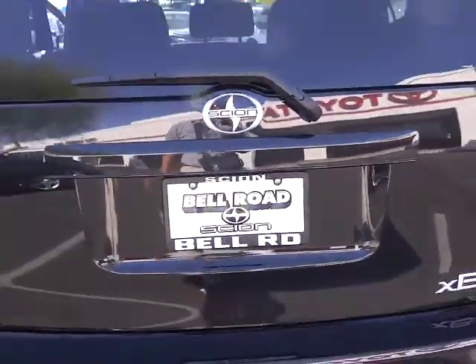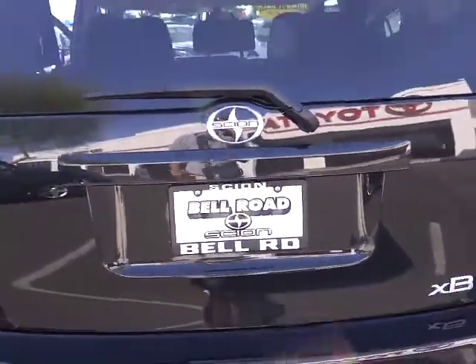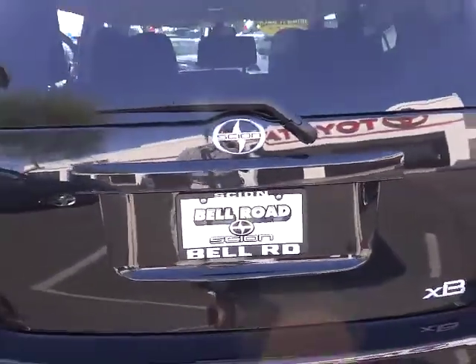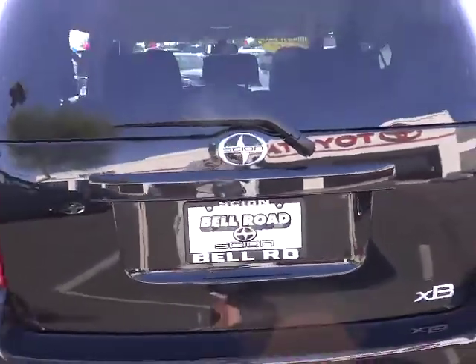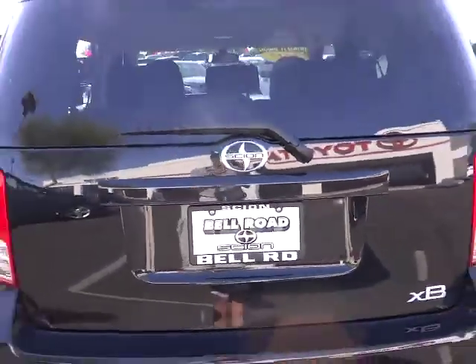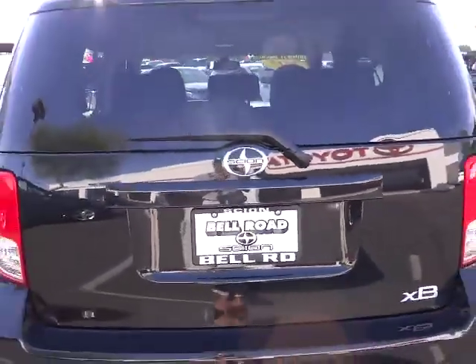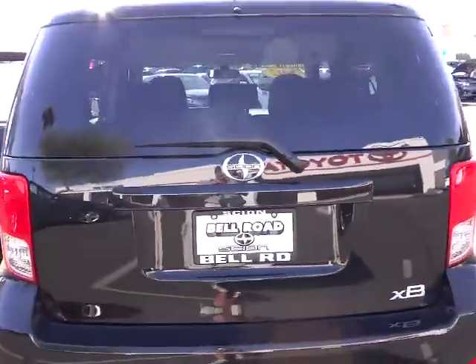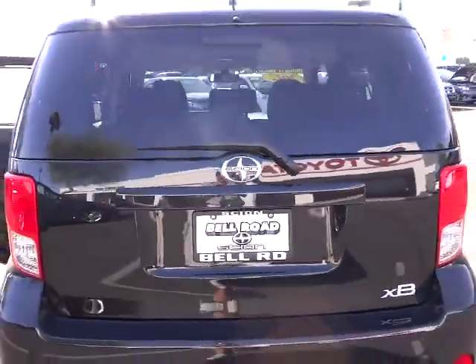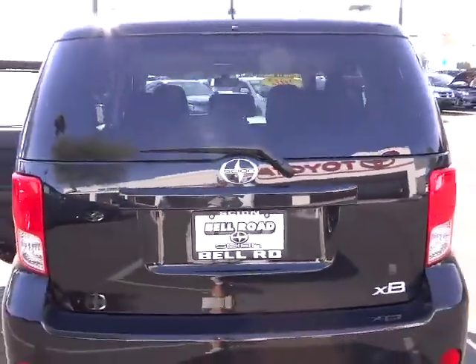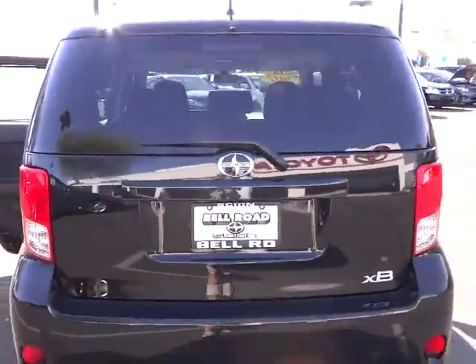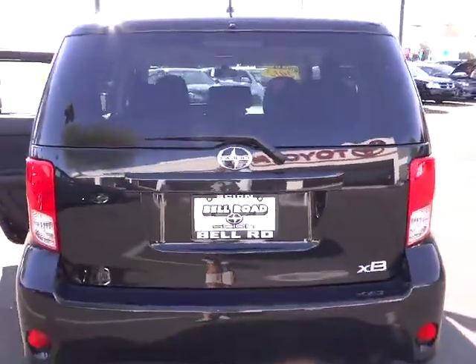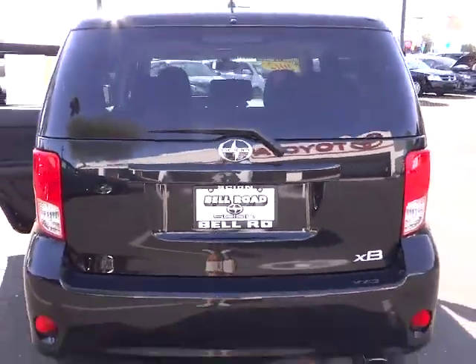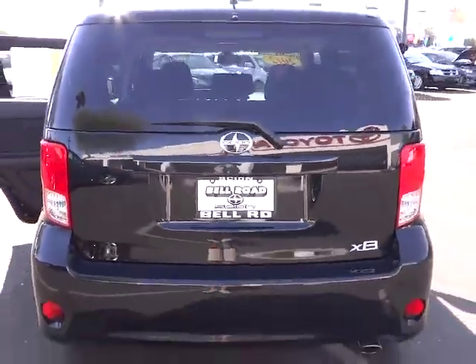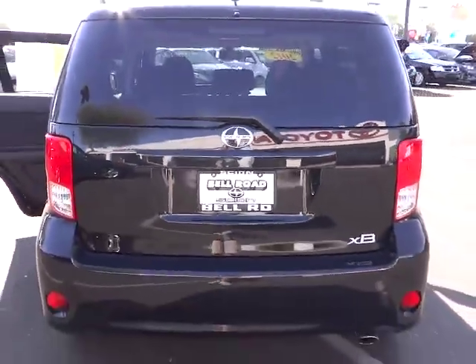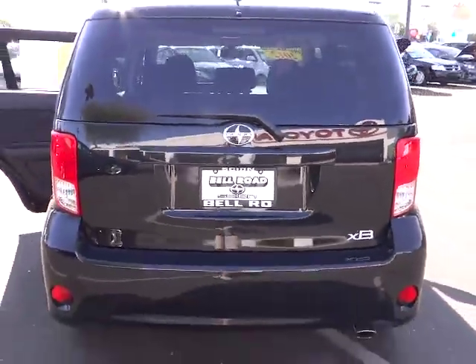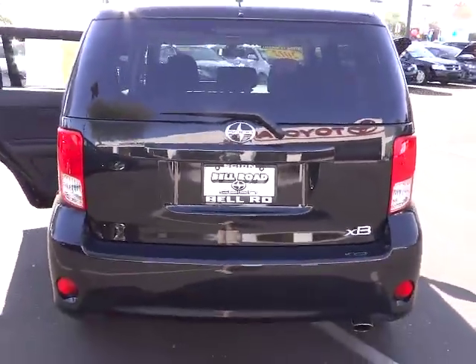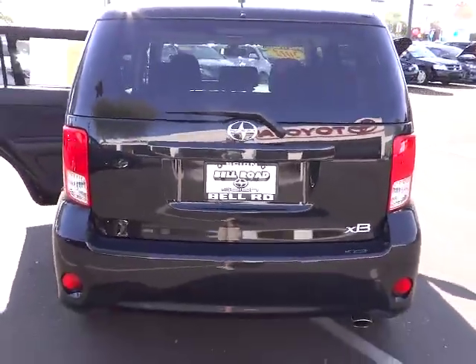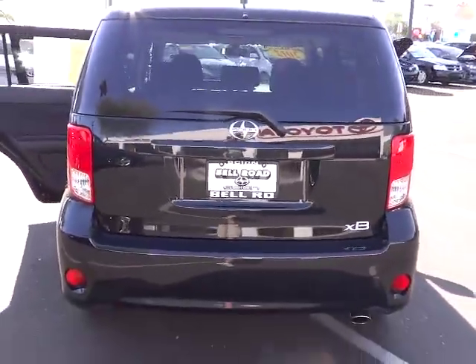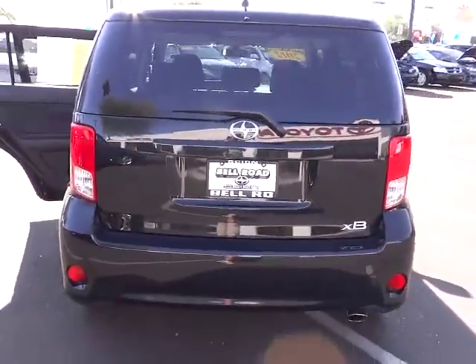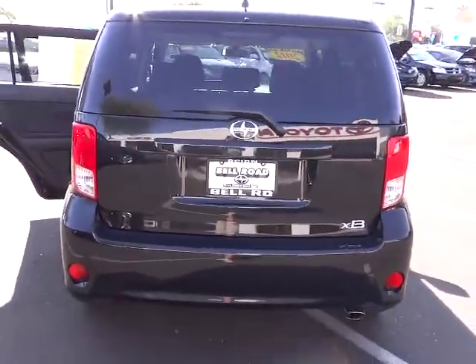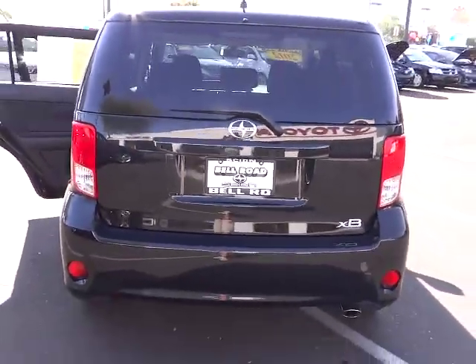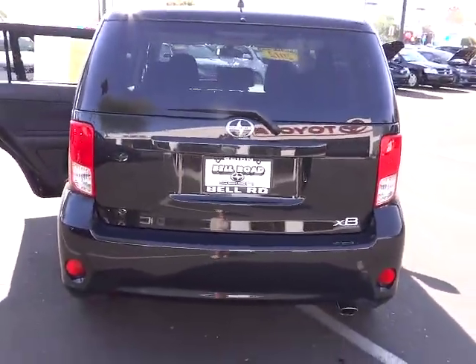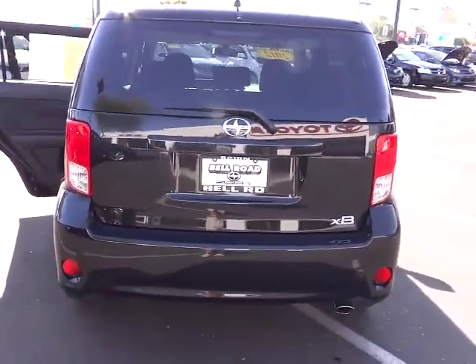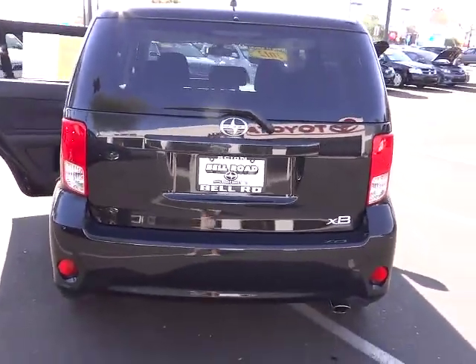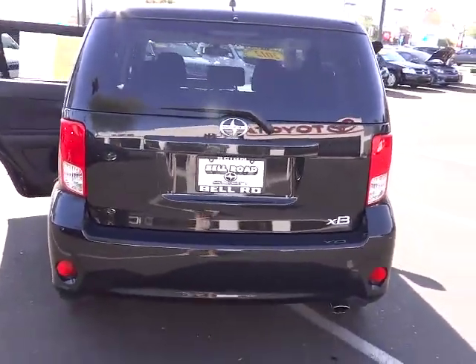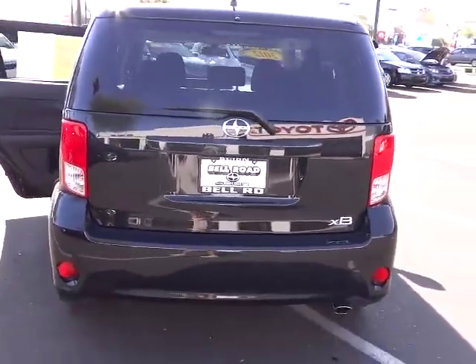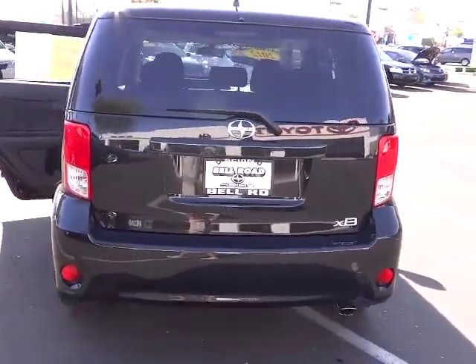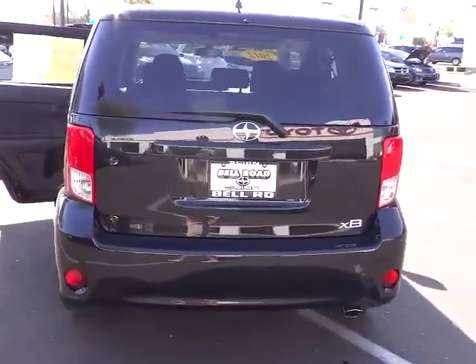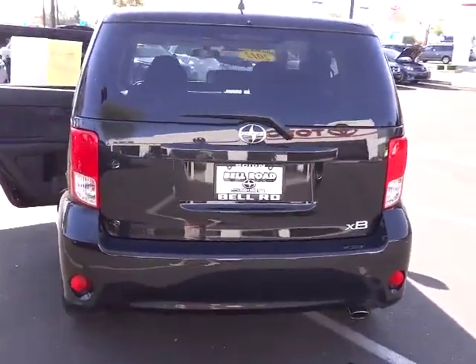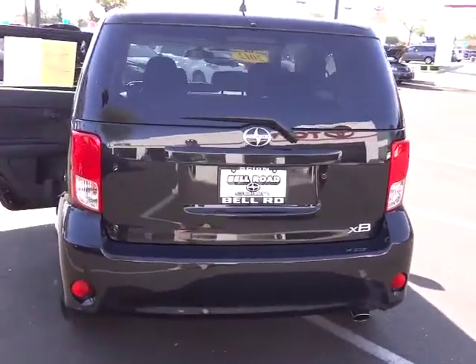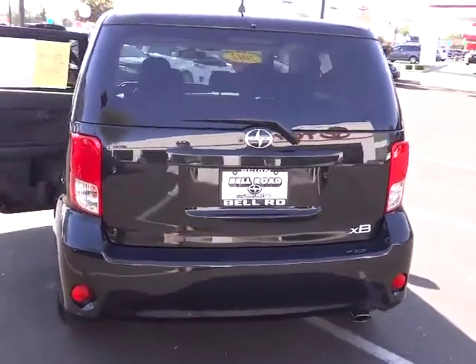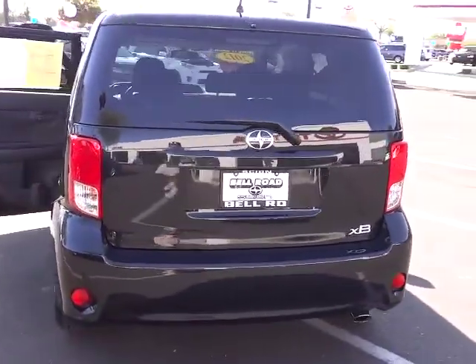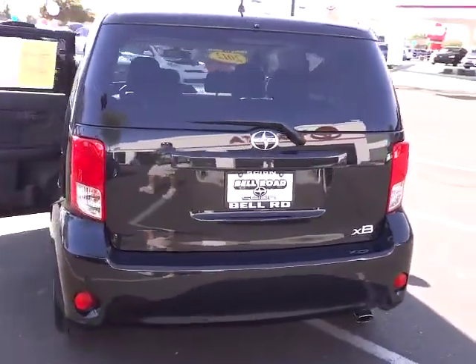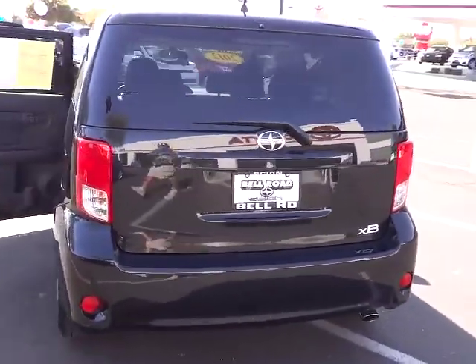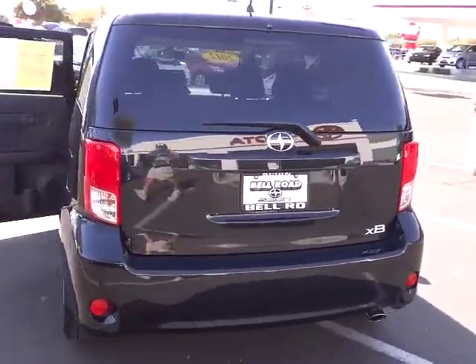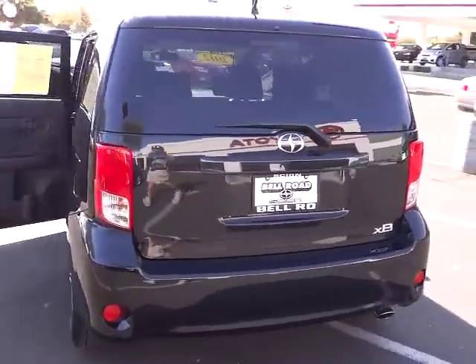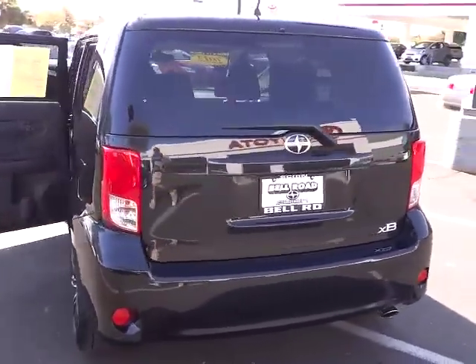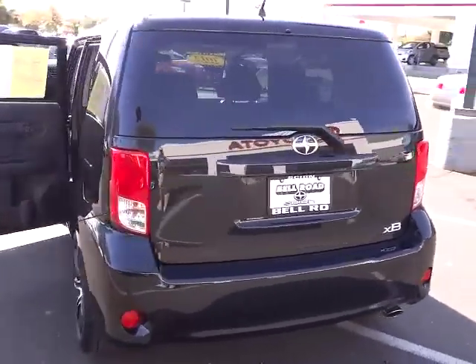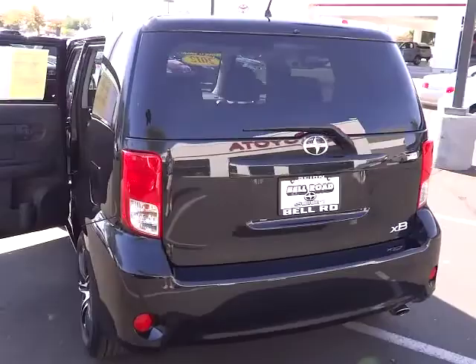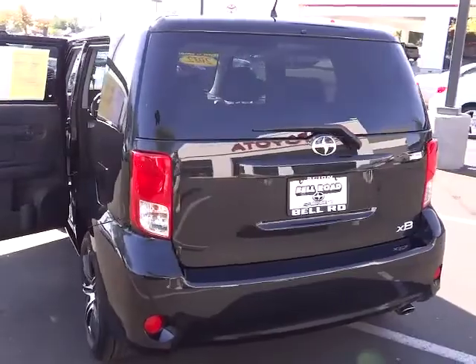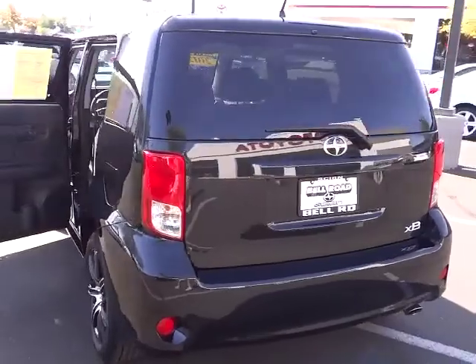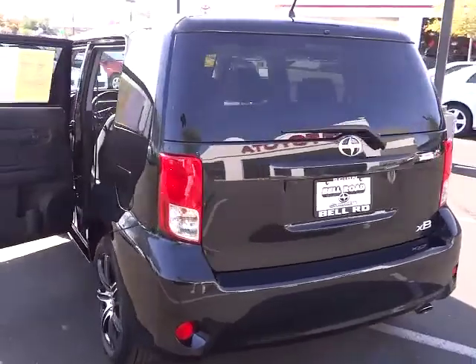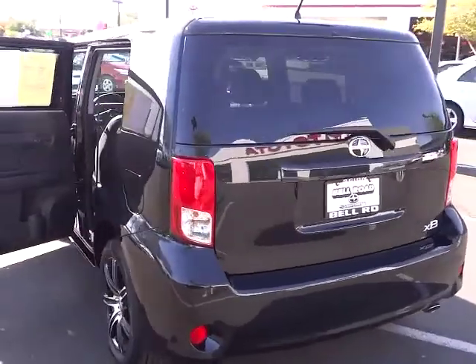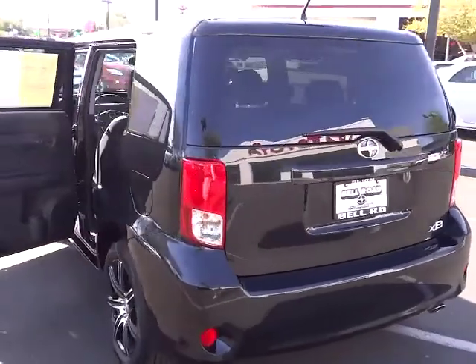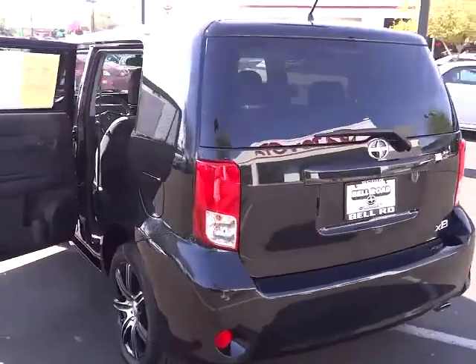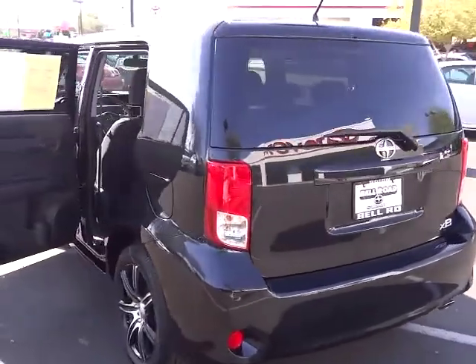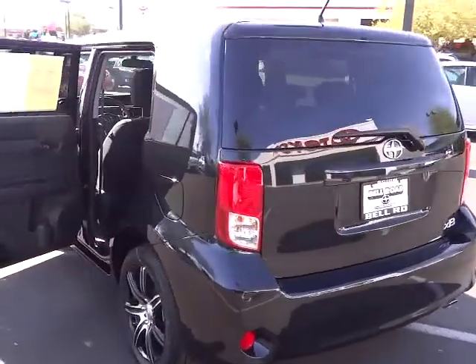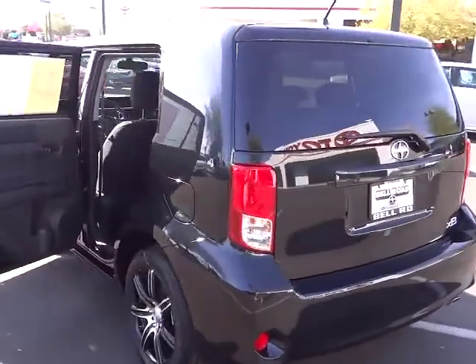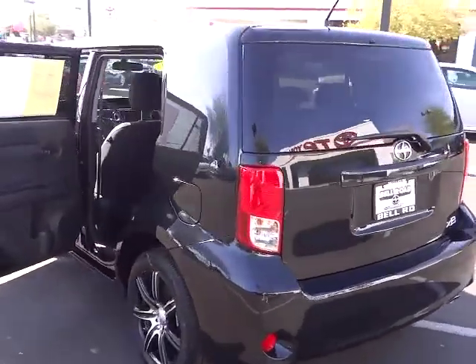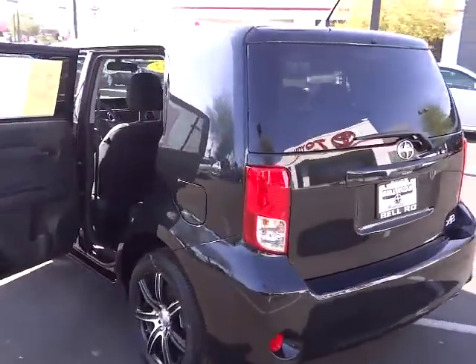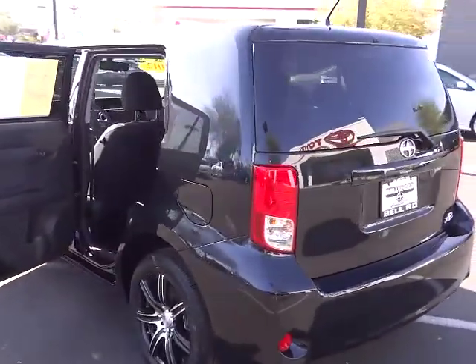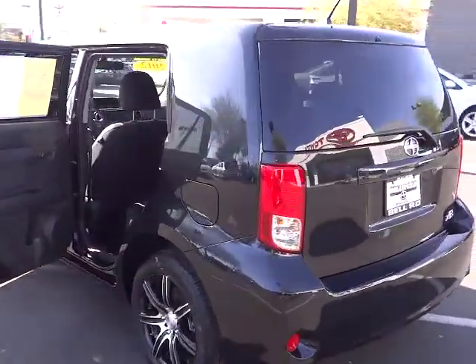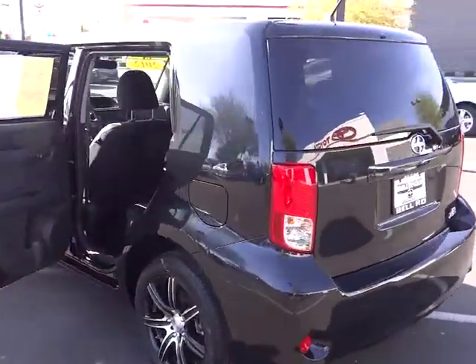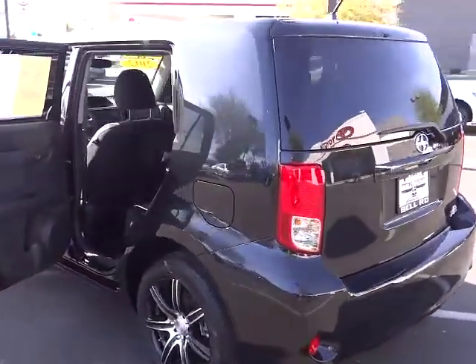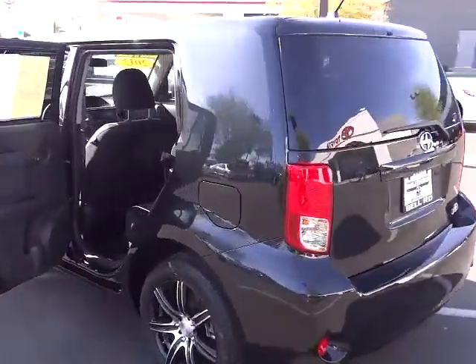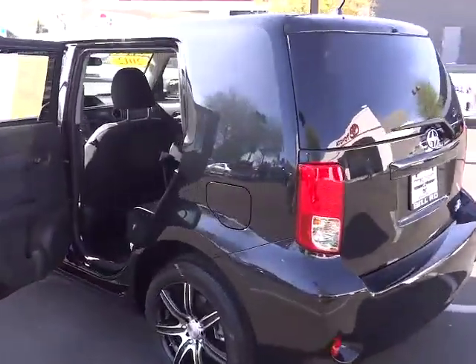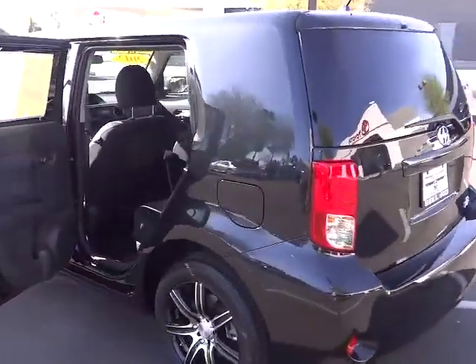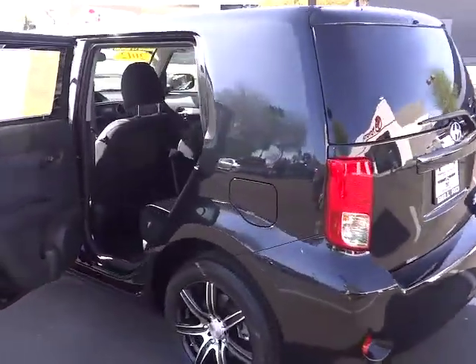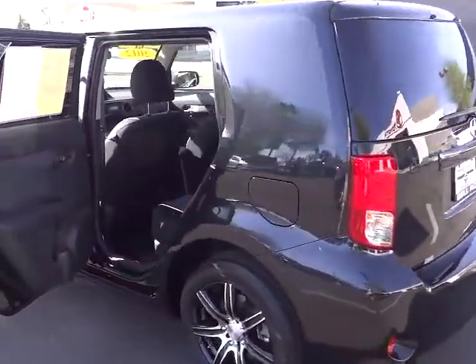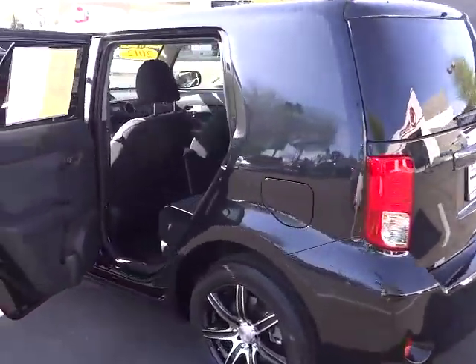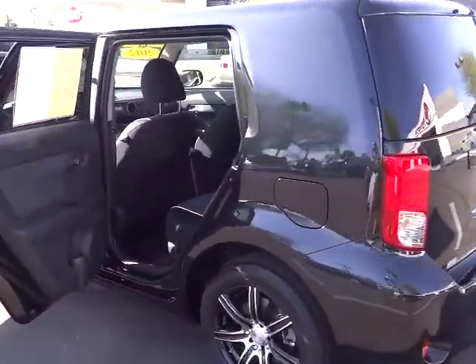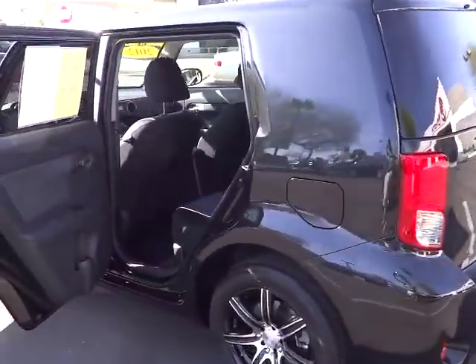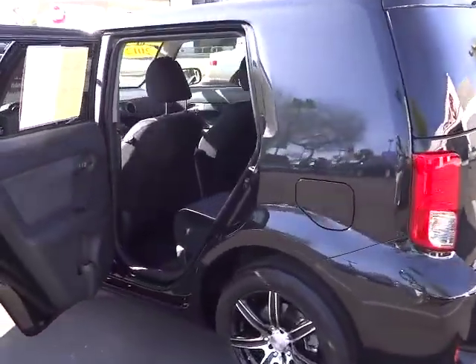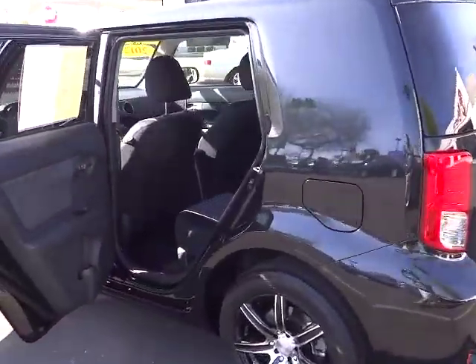This vehicle offers reliability and good looks at a great price. So come in and take a test drive today. We'll see you today.